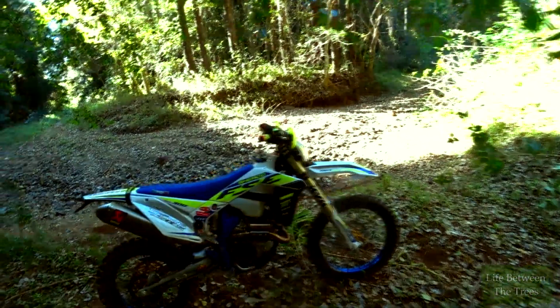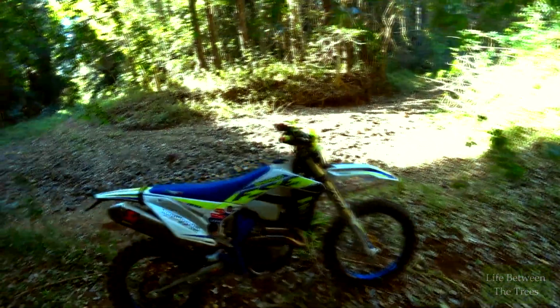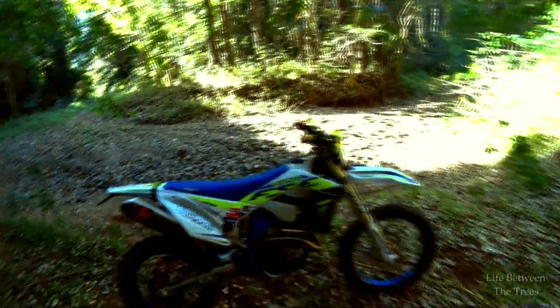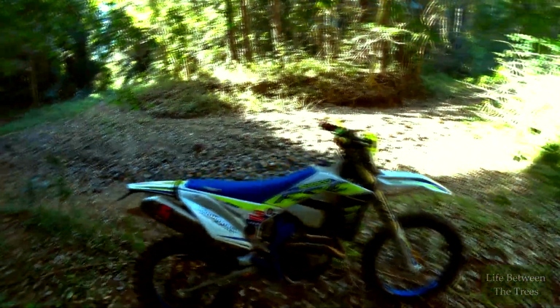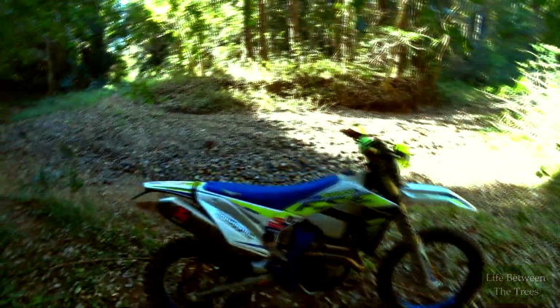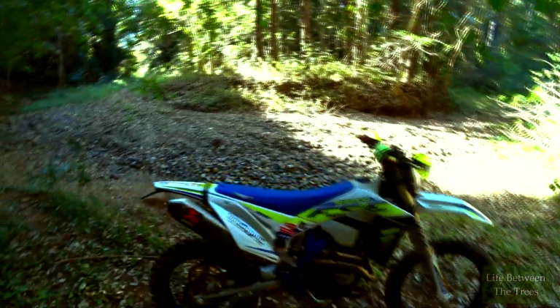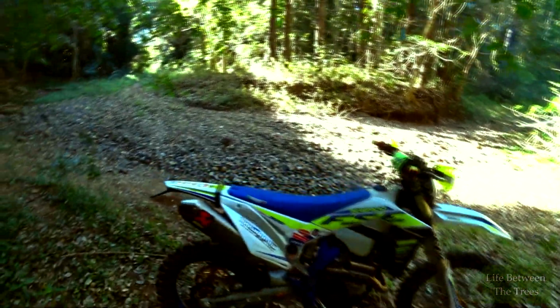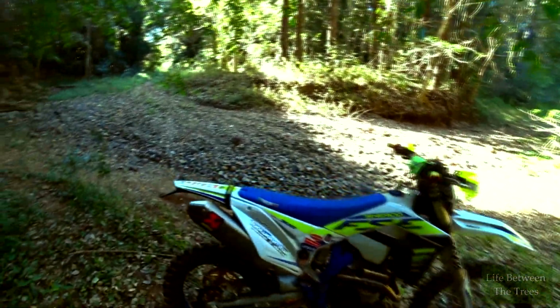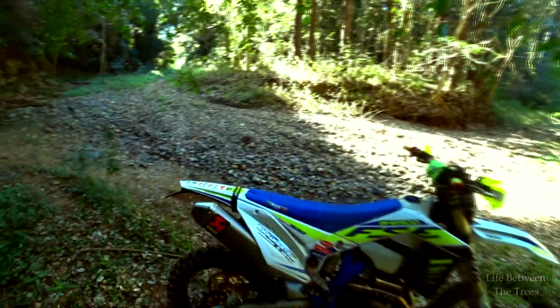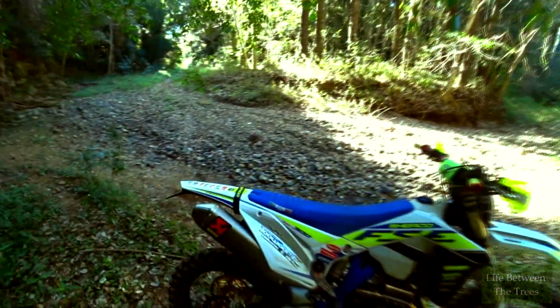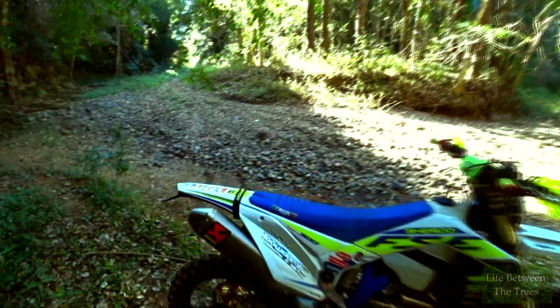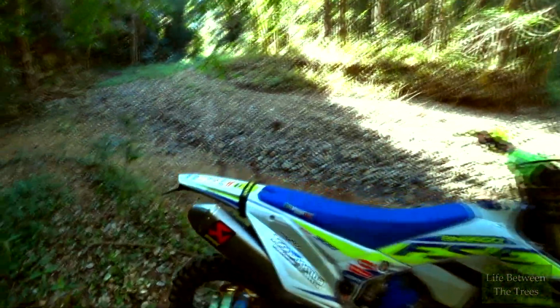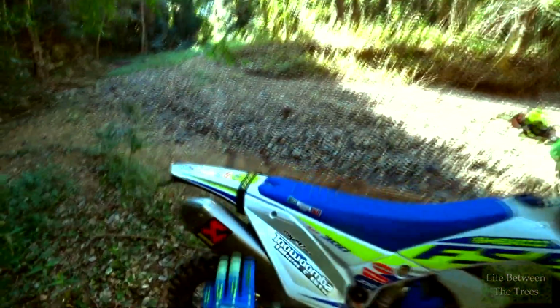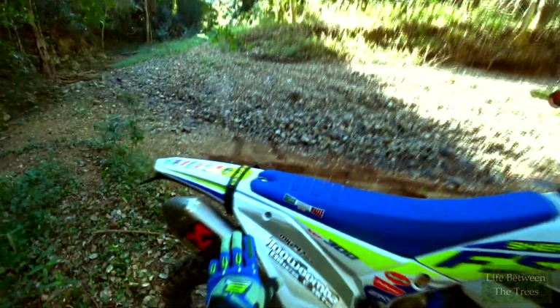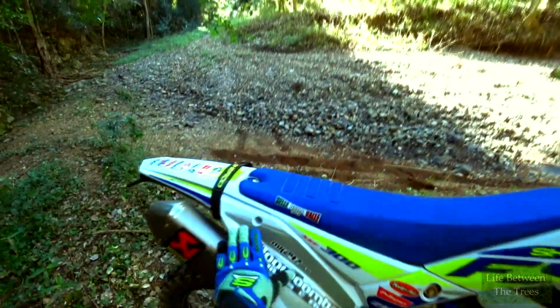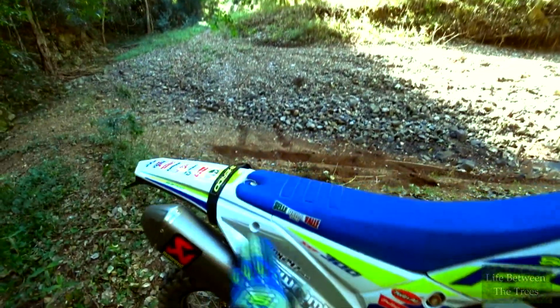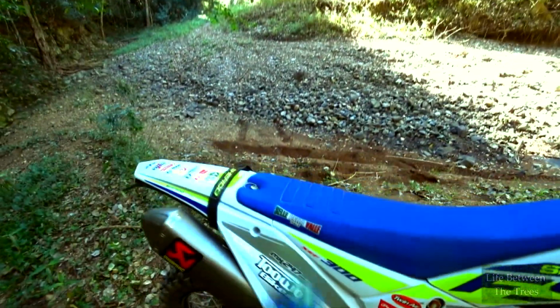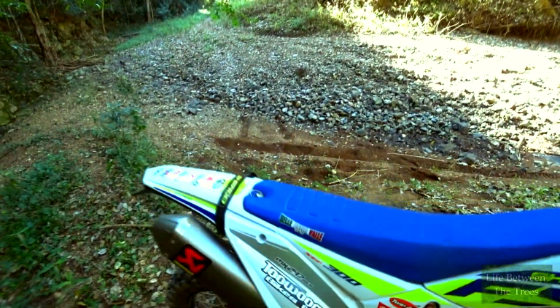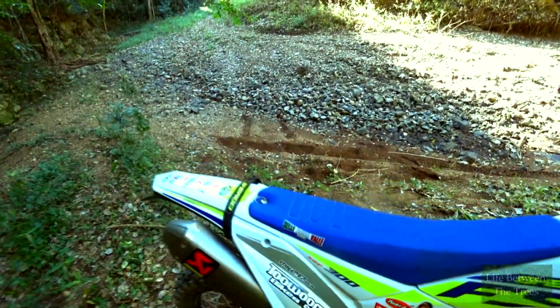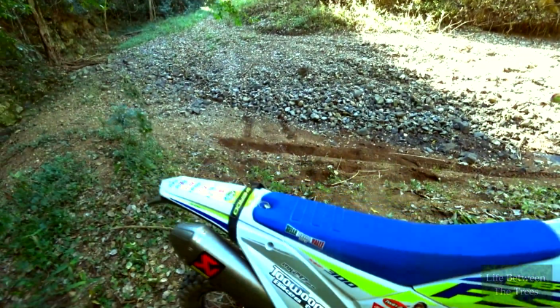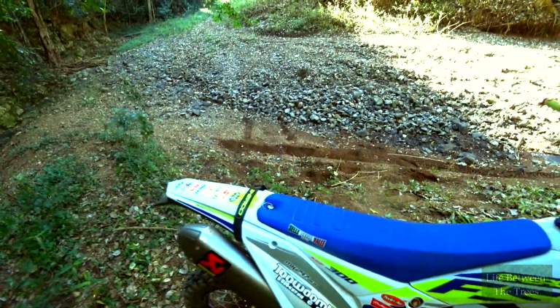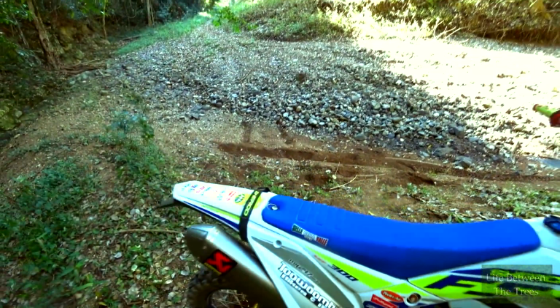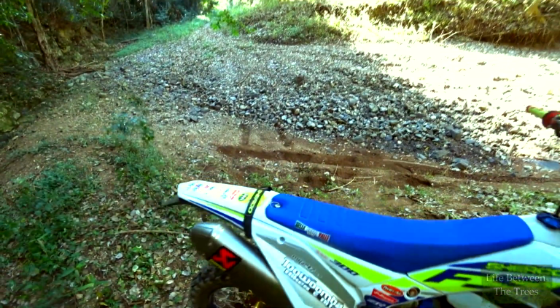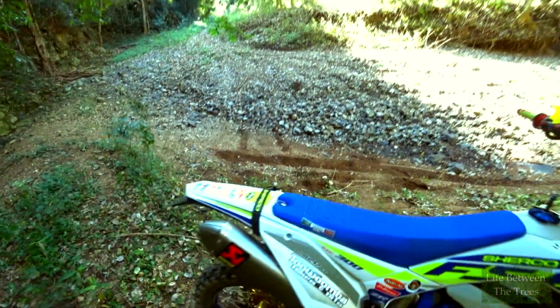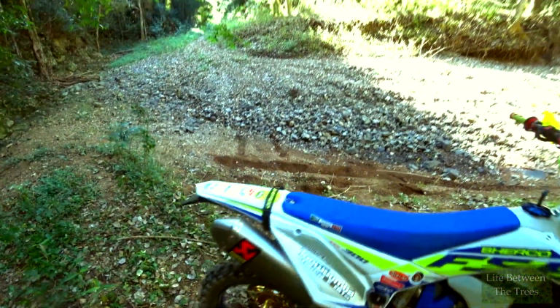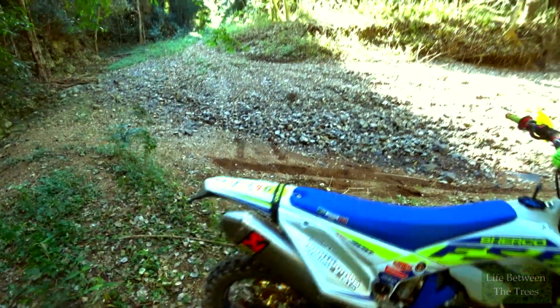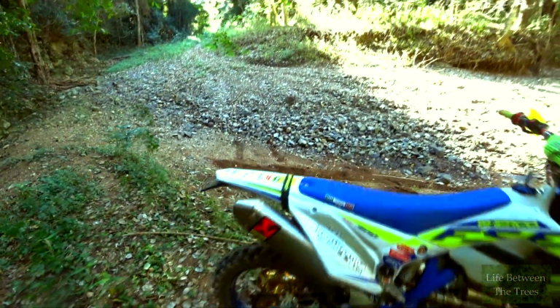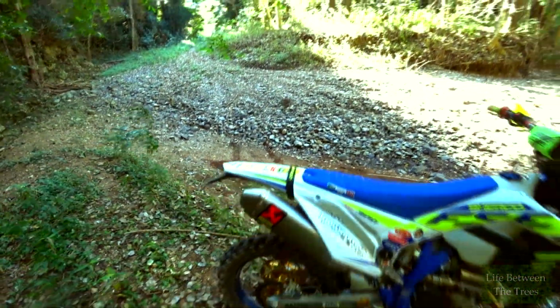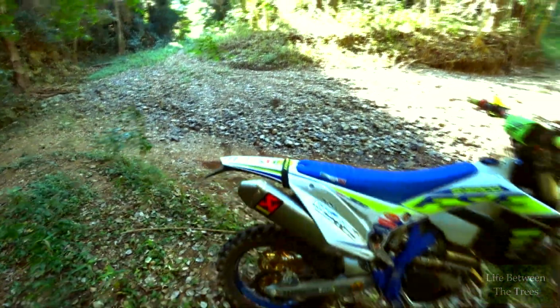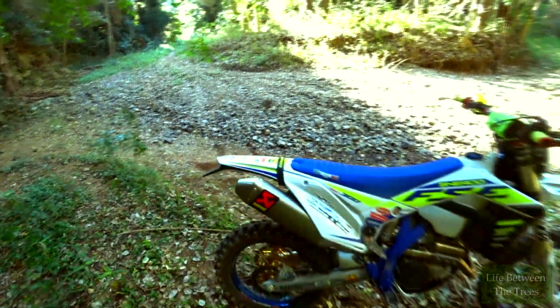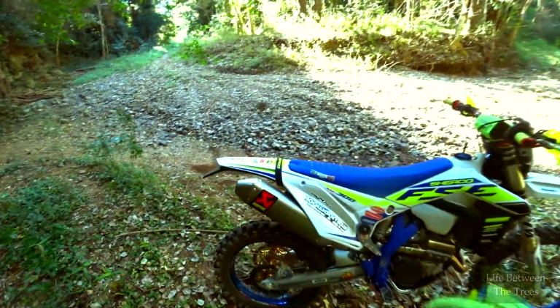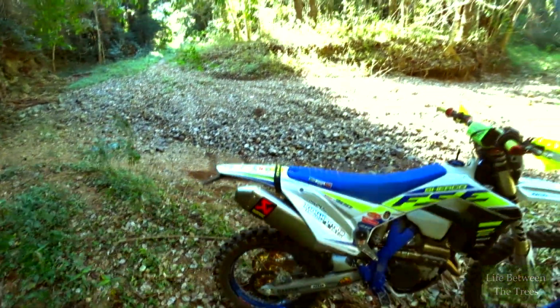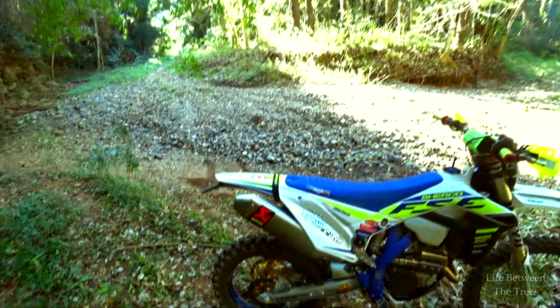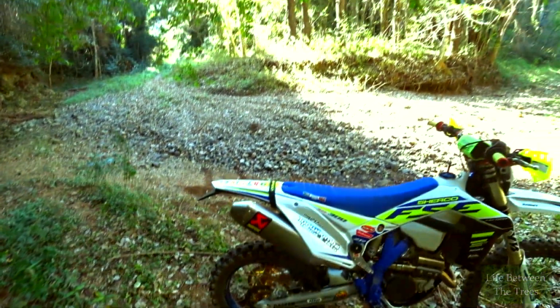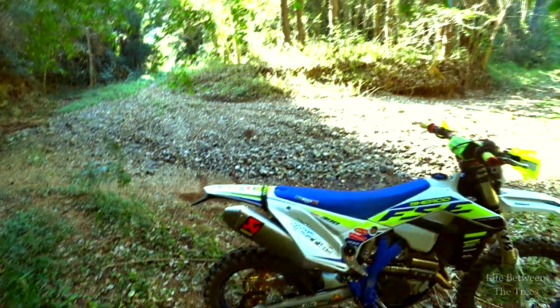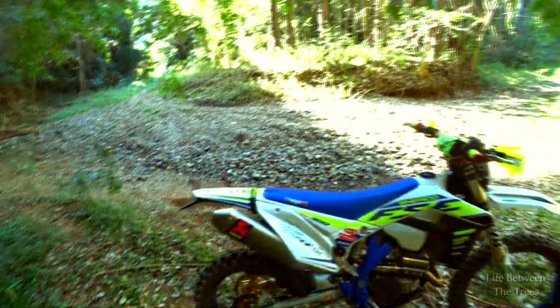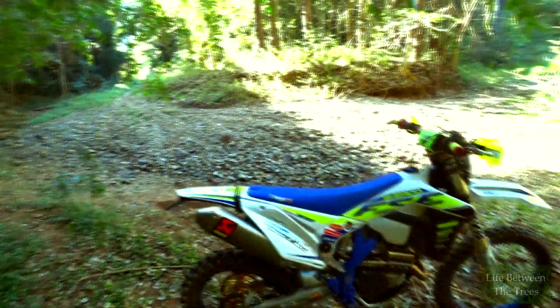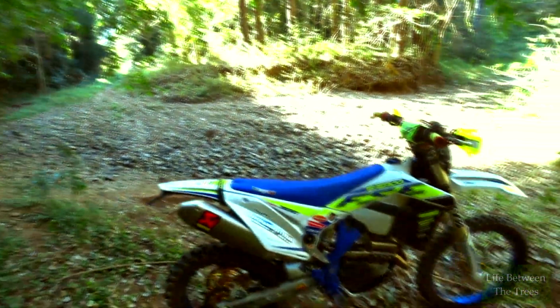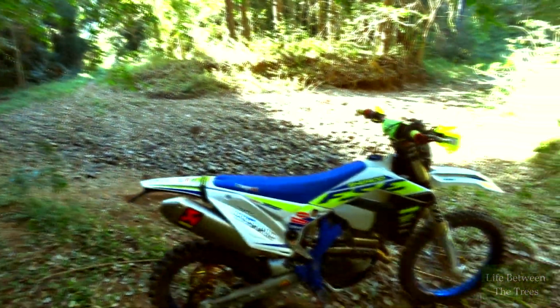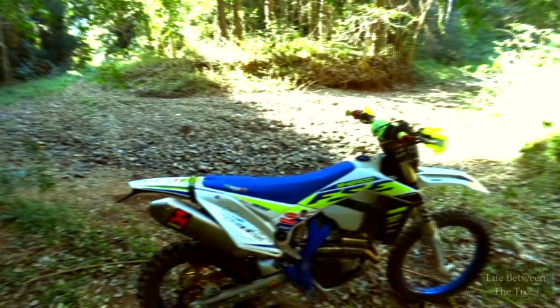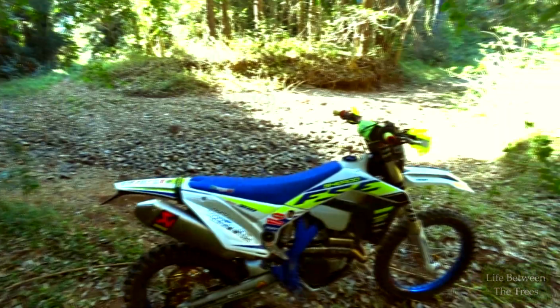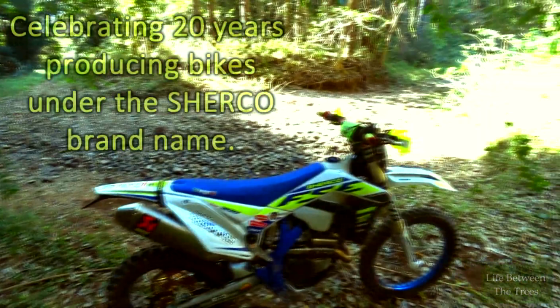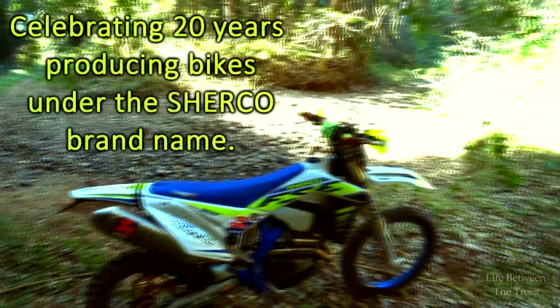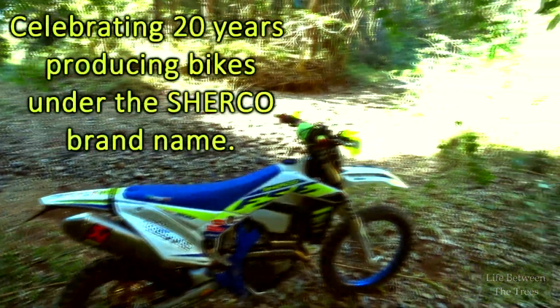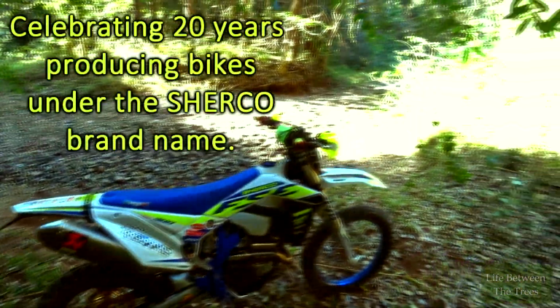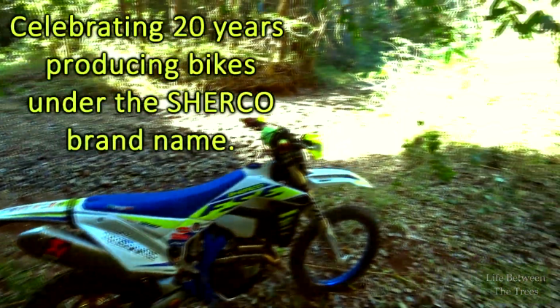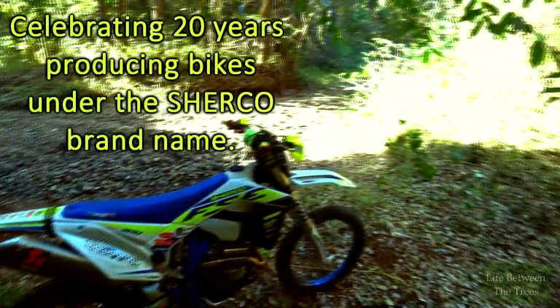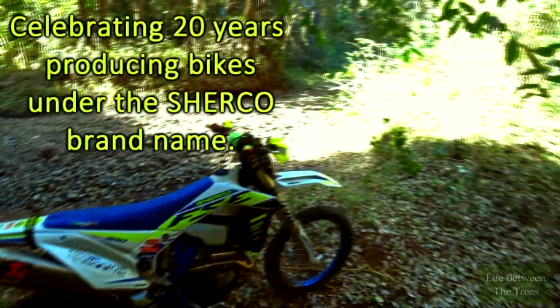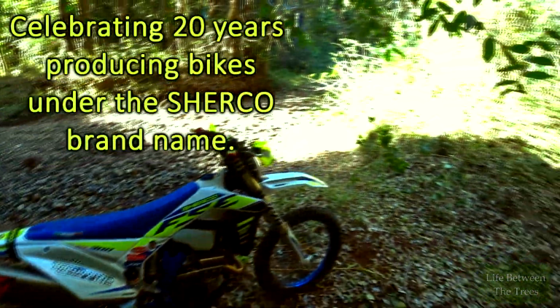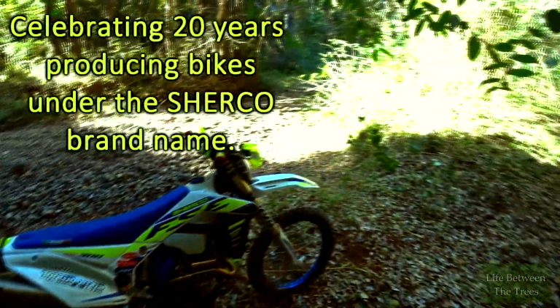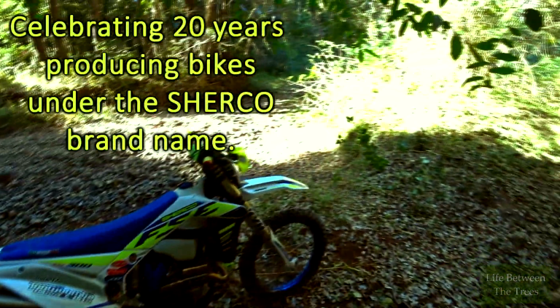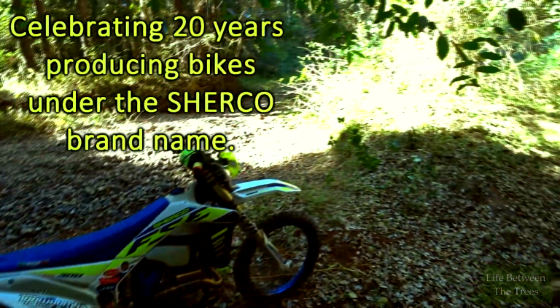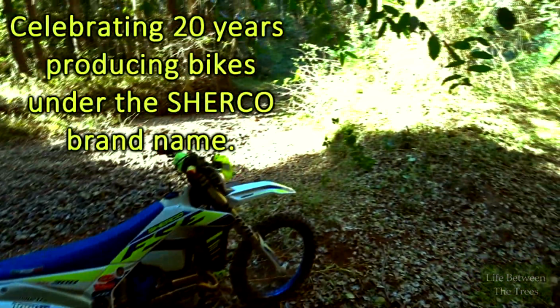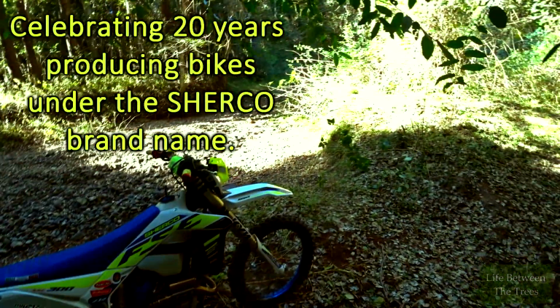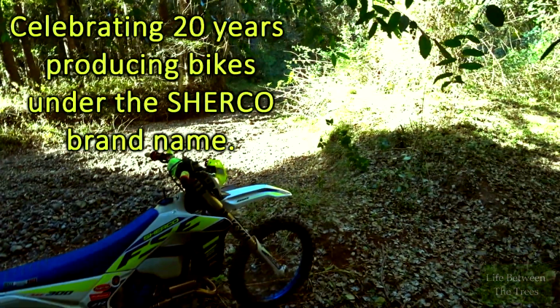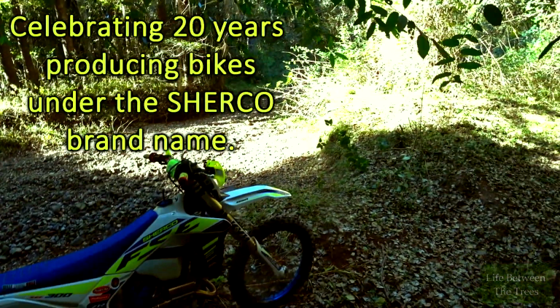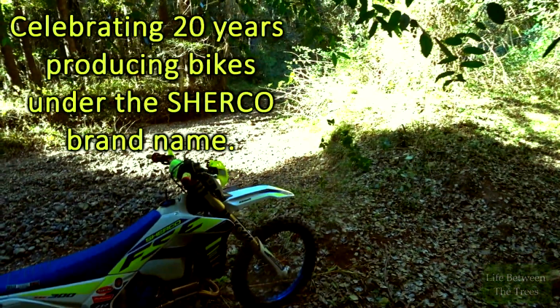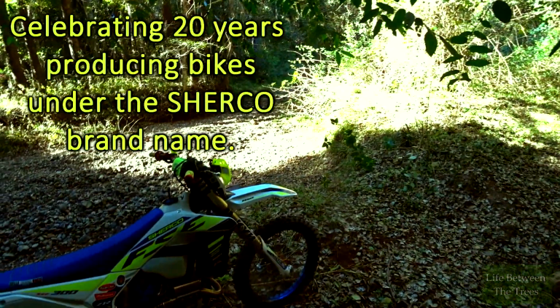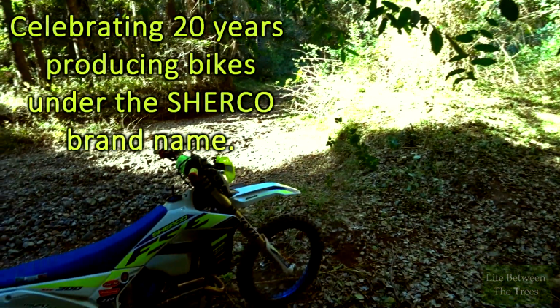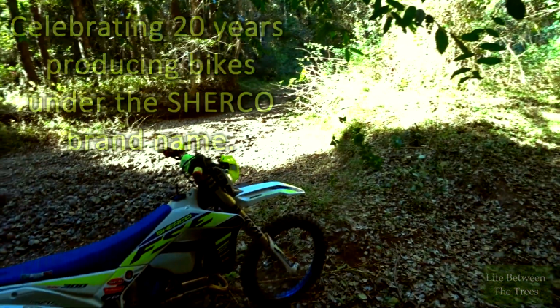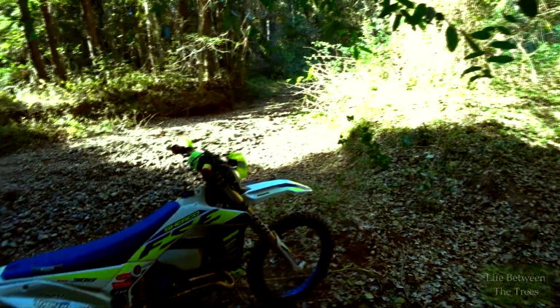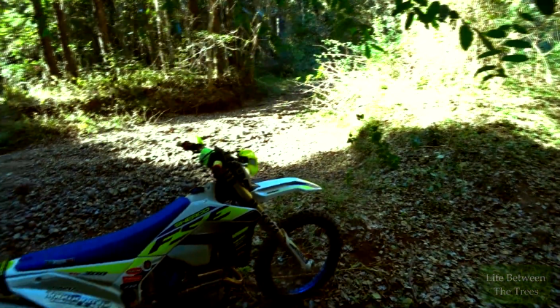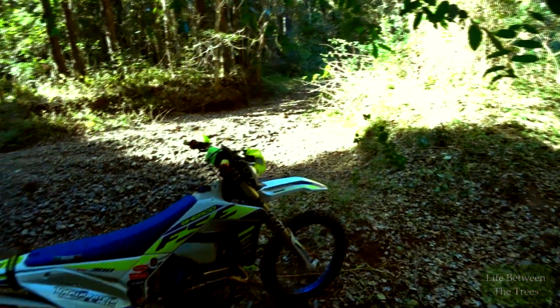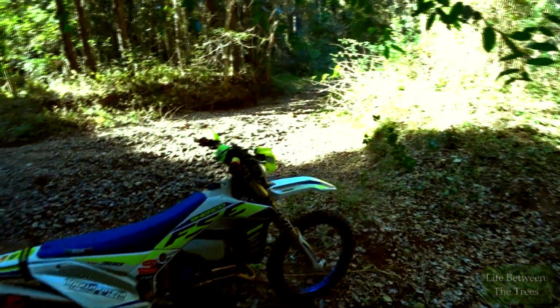Obviously the new silver graphics, part of their anniversary deal. Very sexy looking bike.